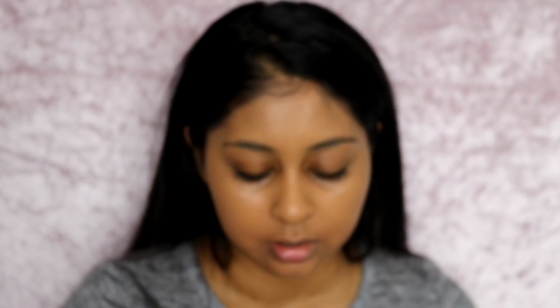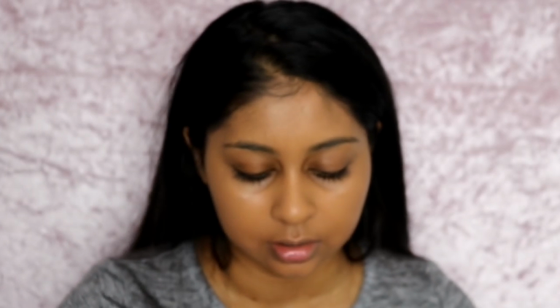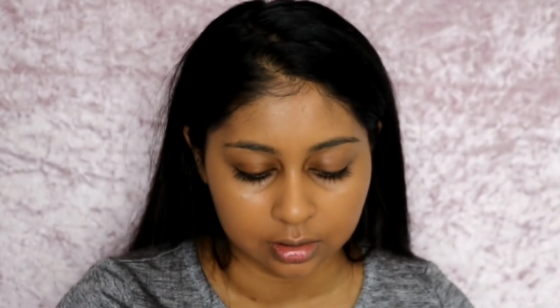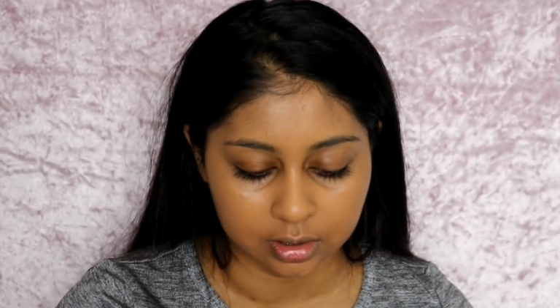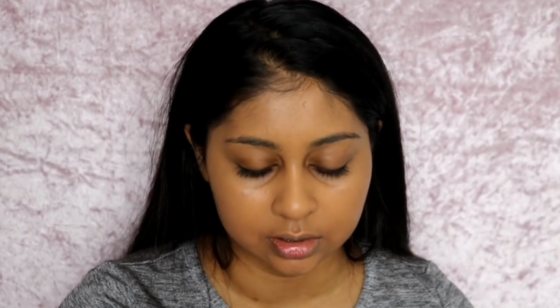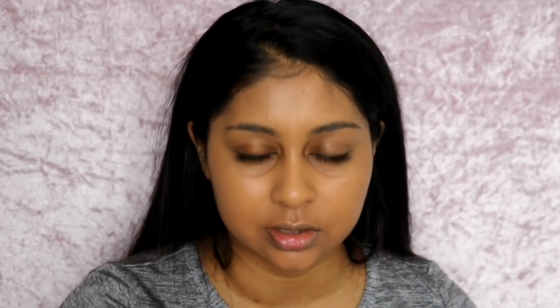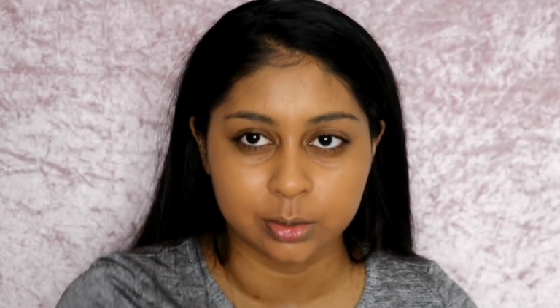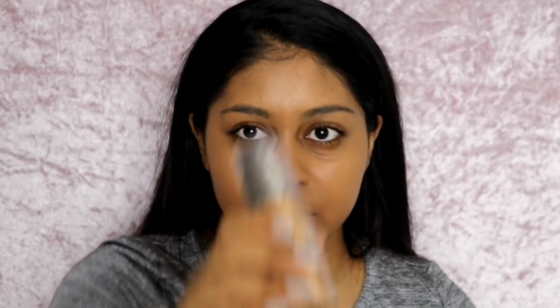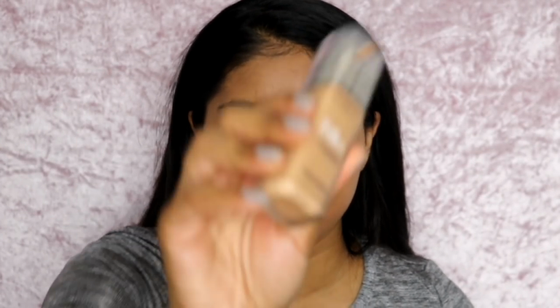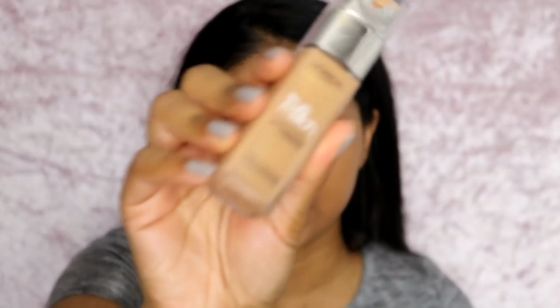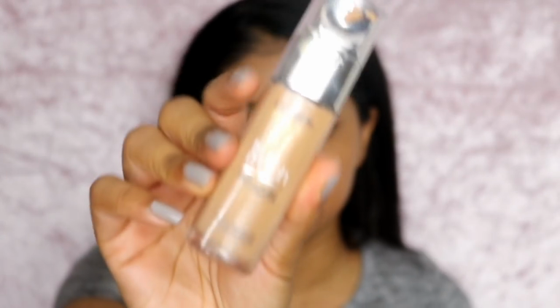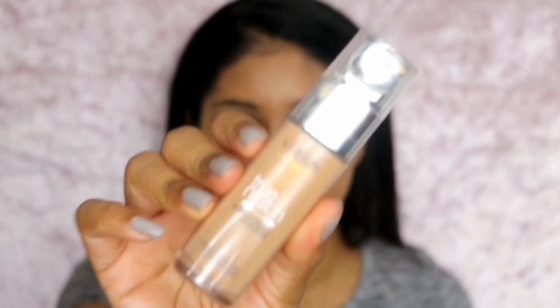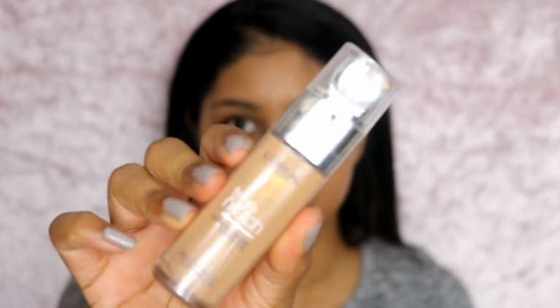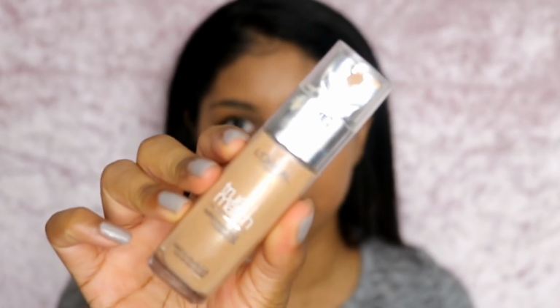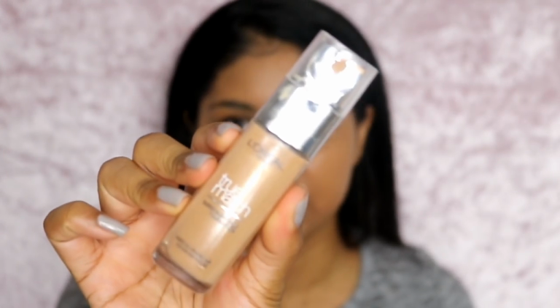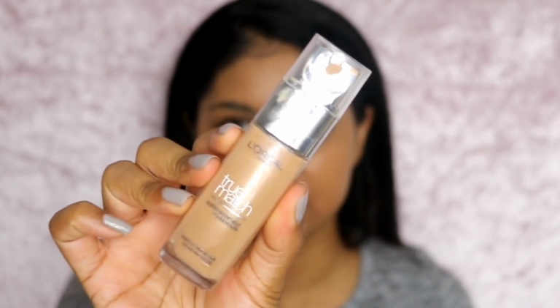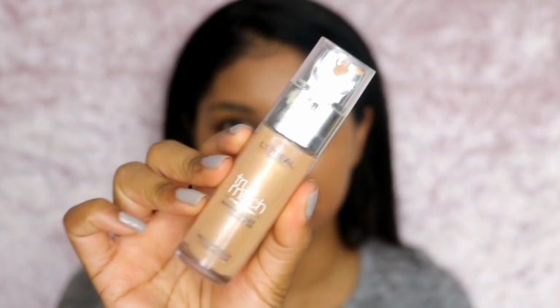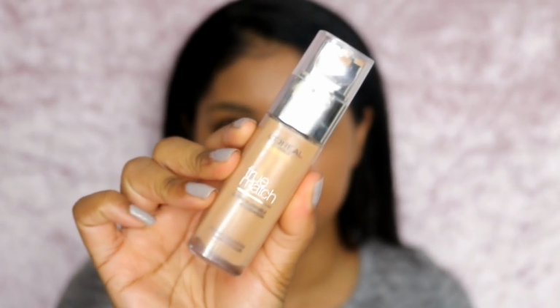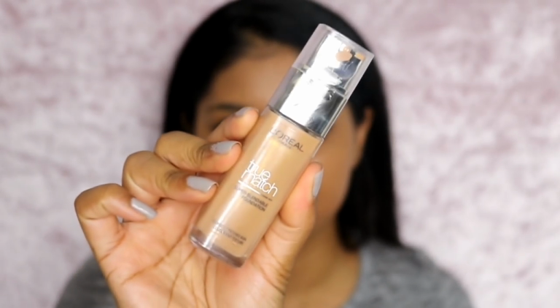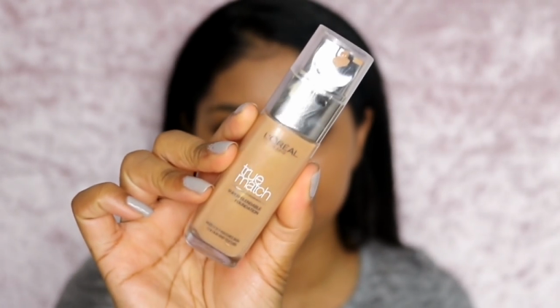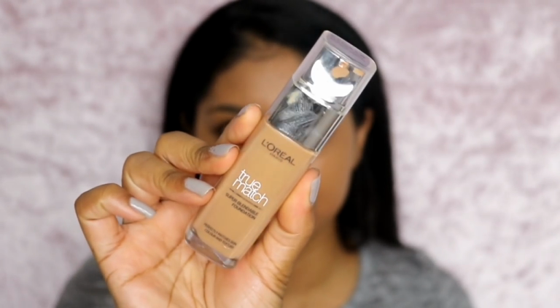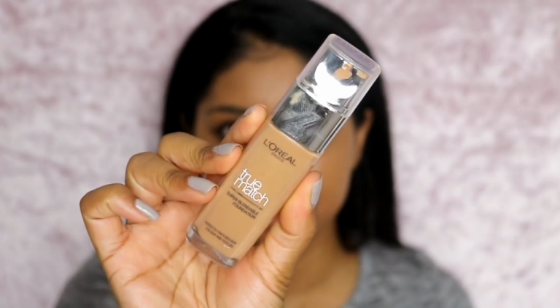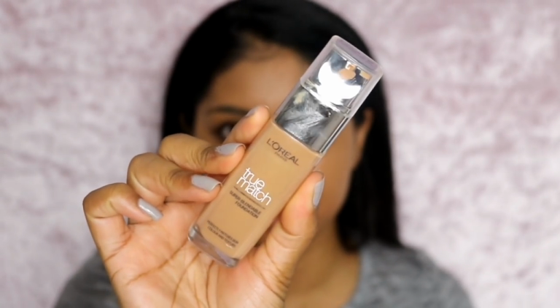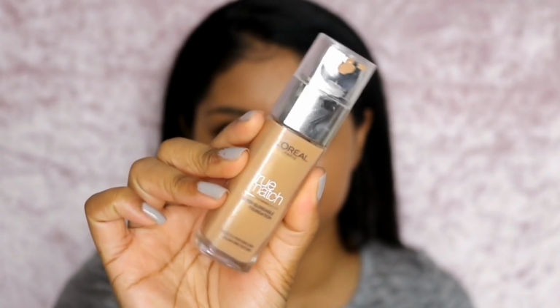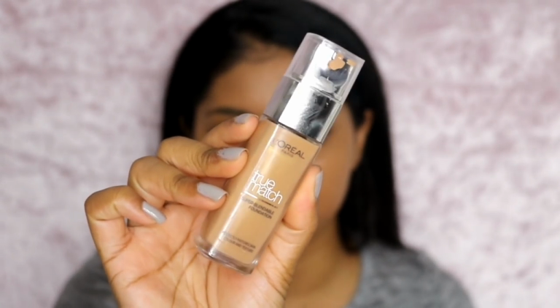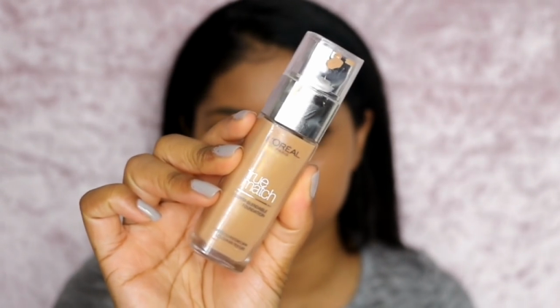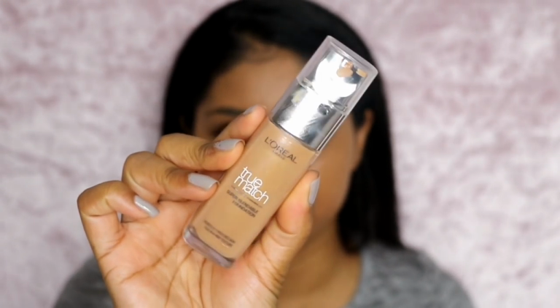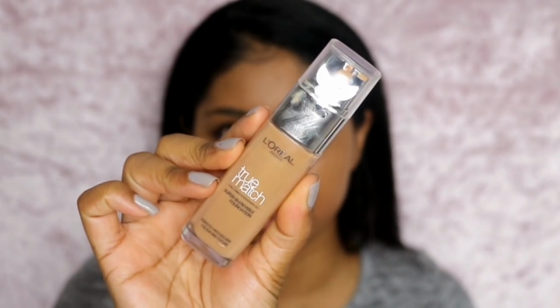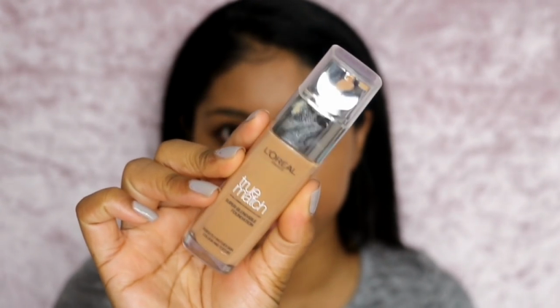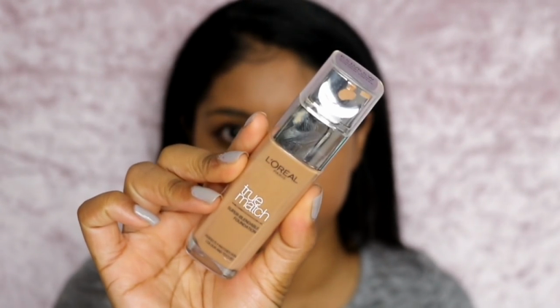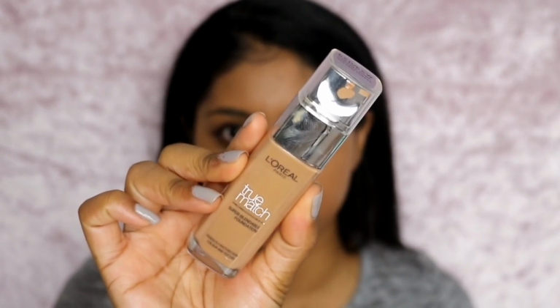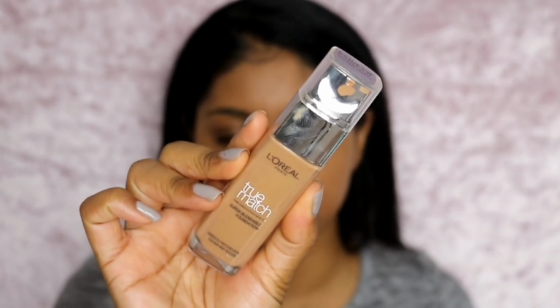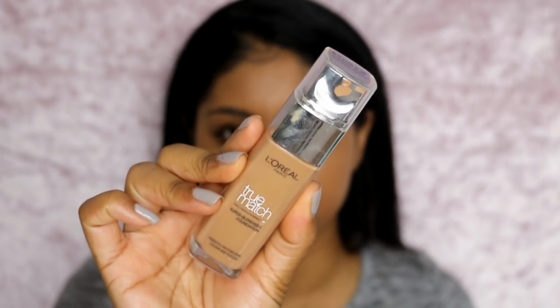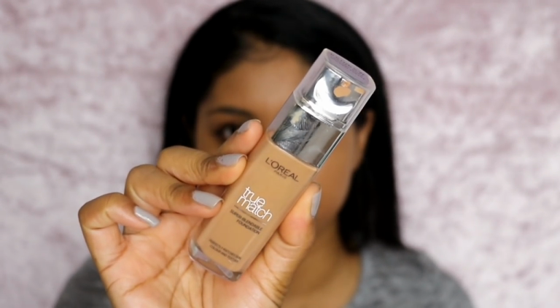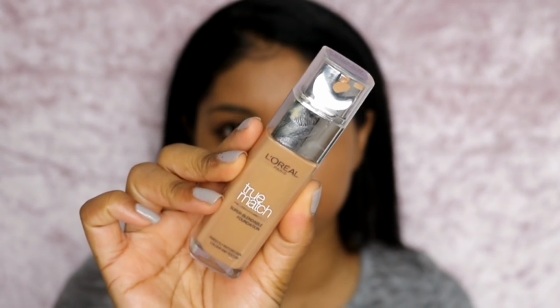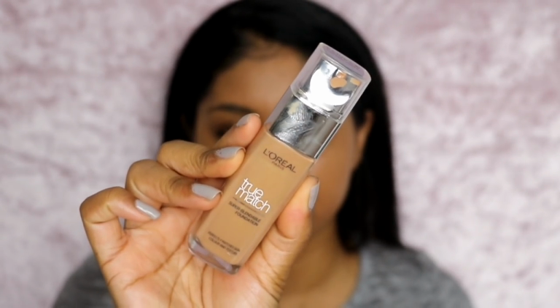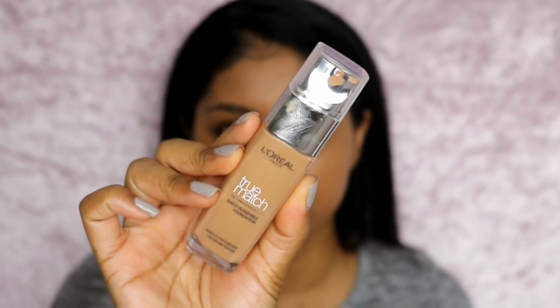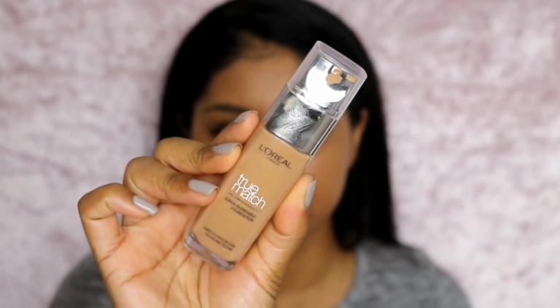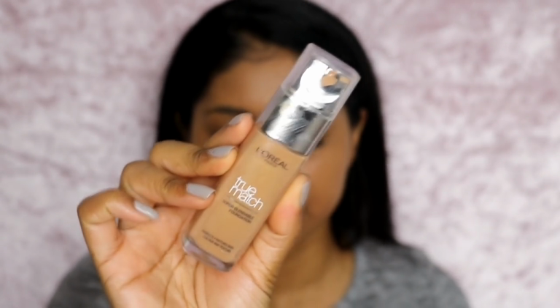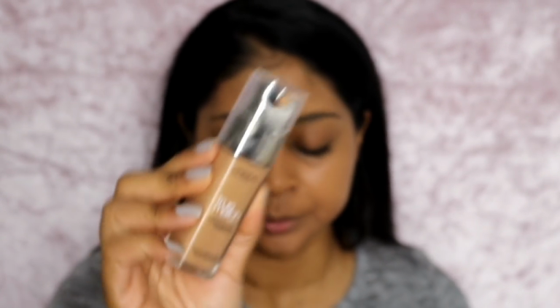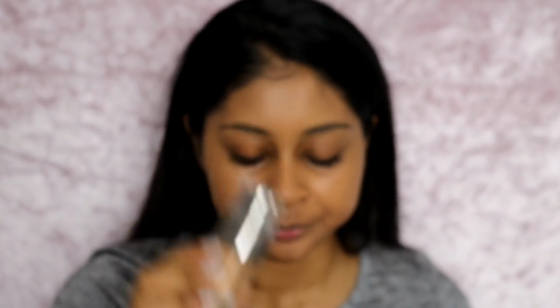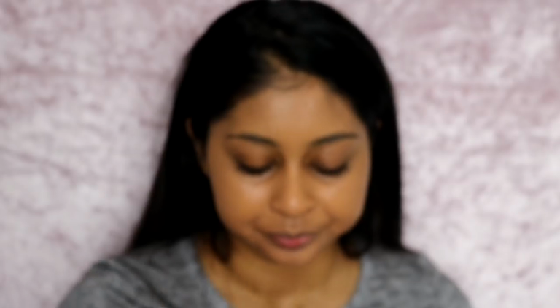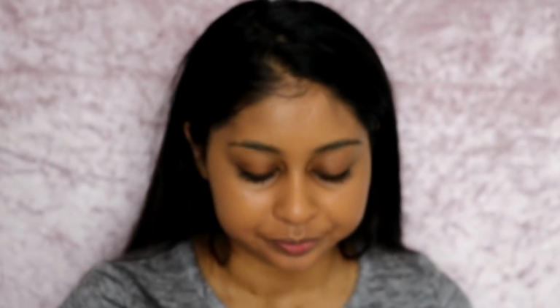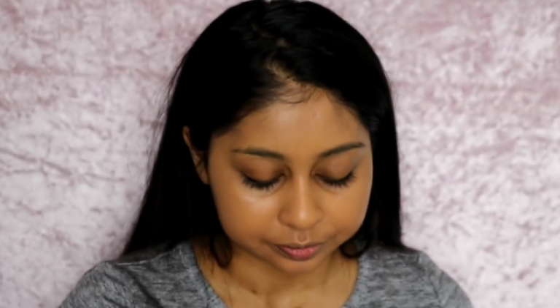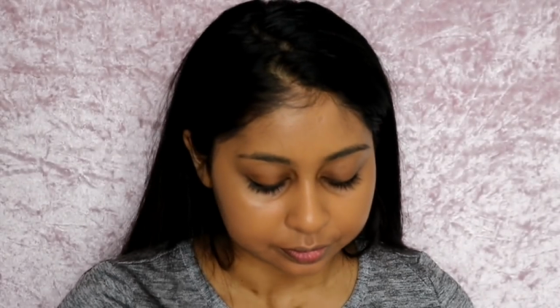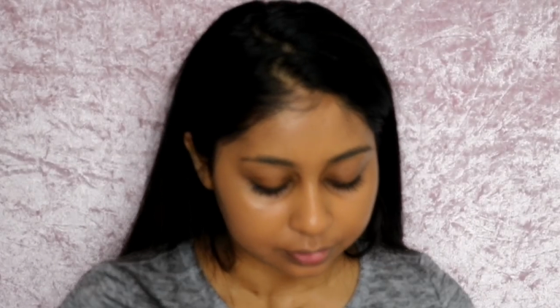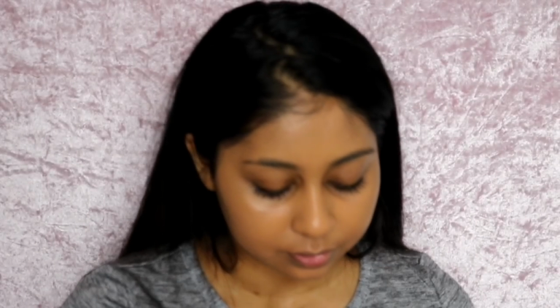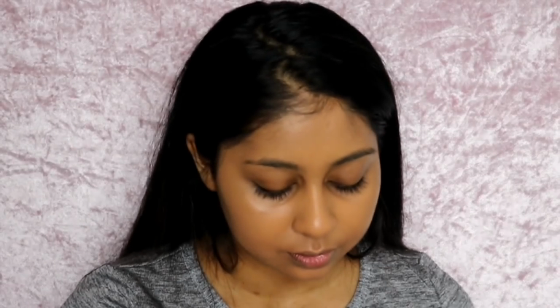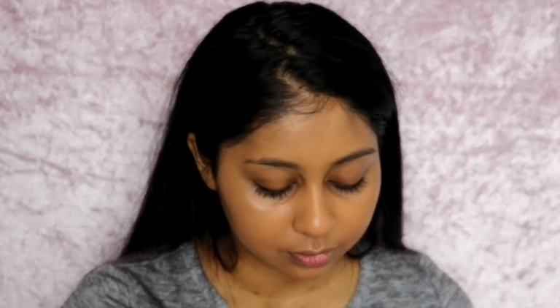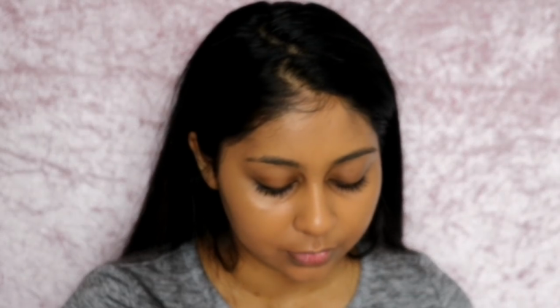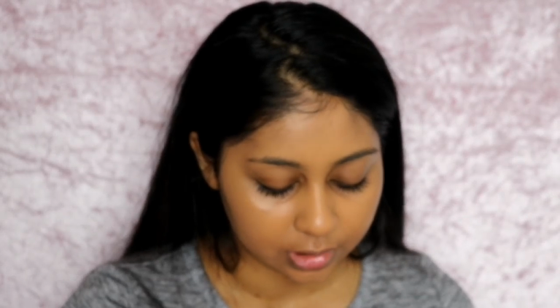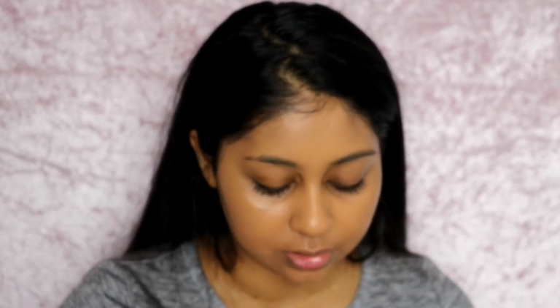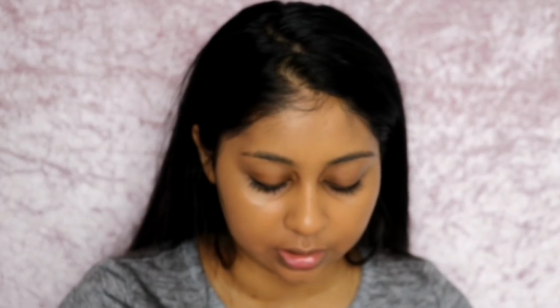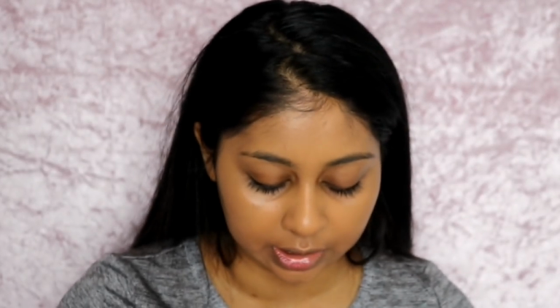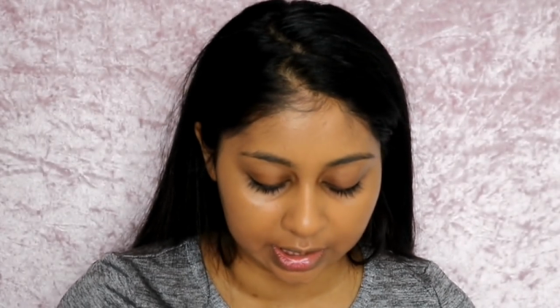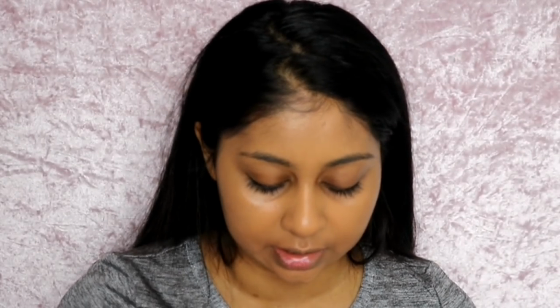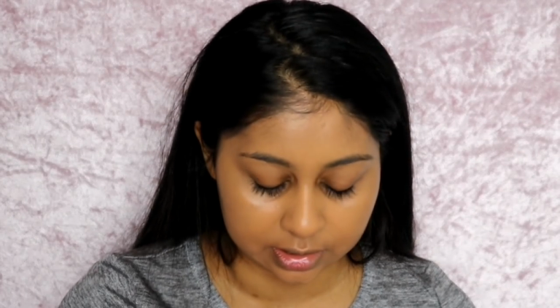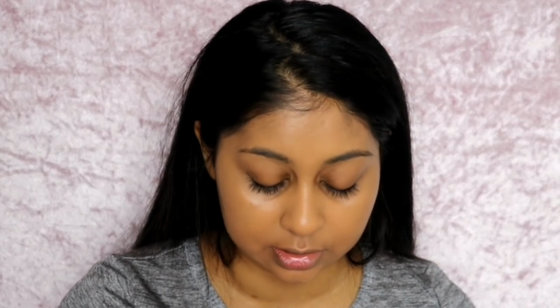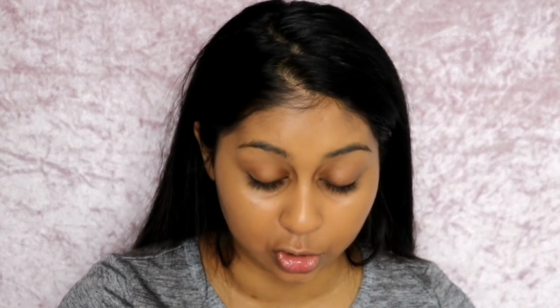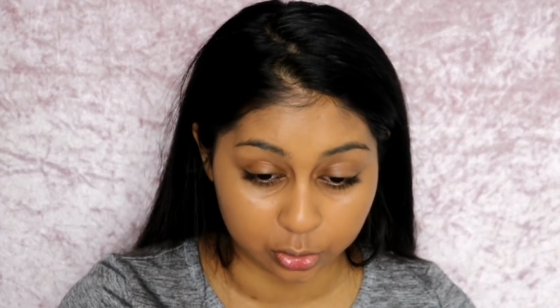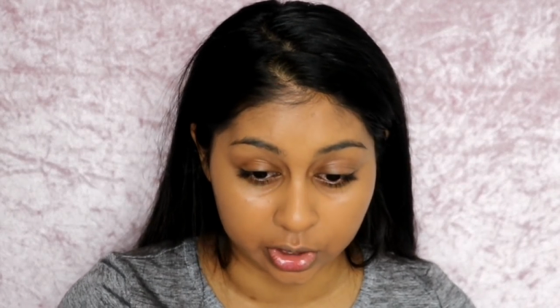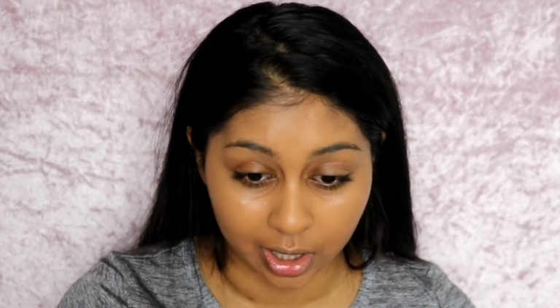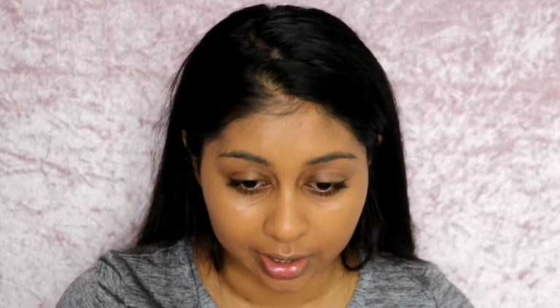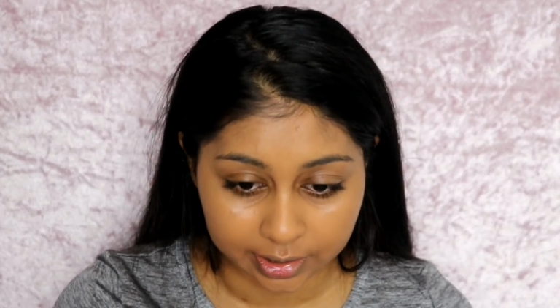Now onto the concealer — this is what the concealer looks like, and this is what the foundation looks like. This is the shade Golden Honey.